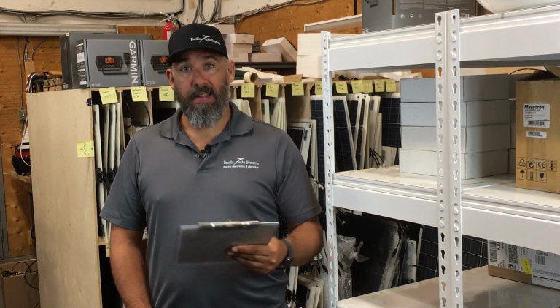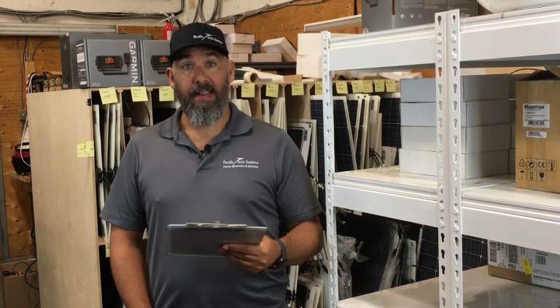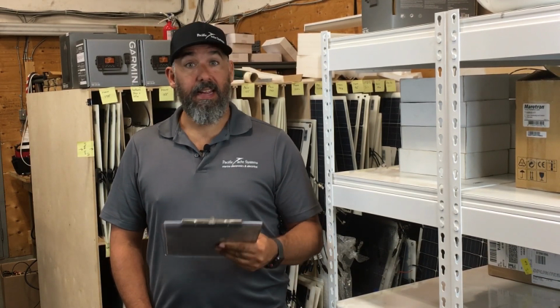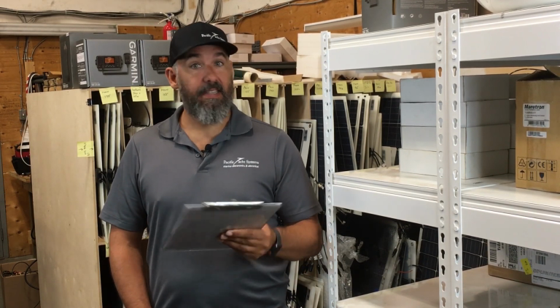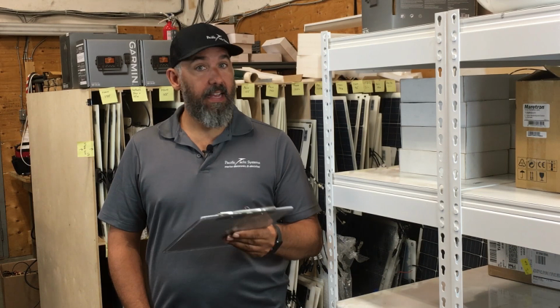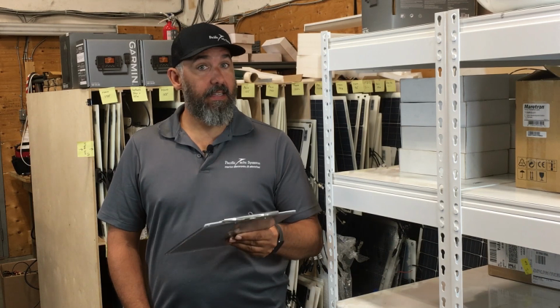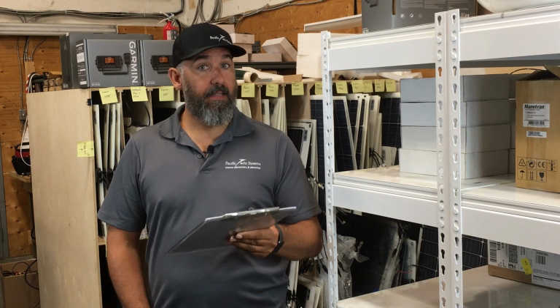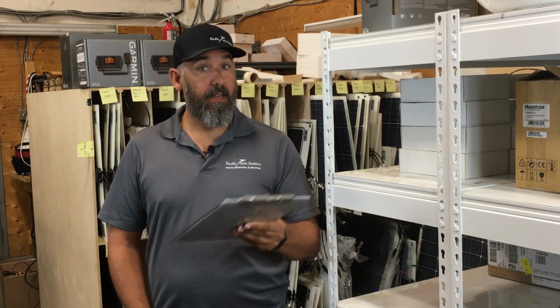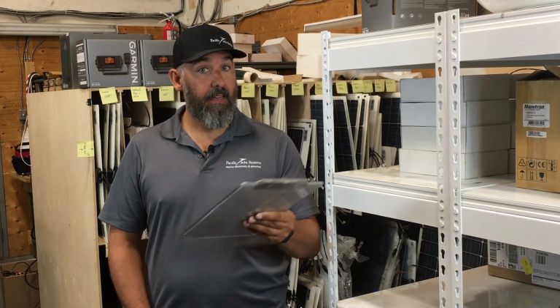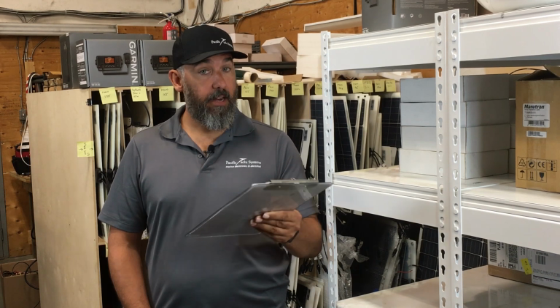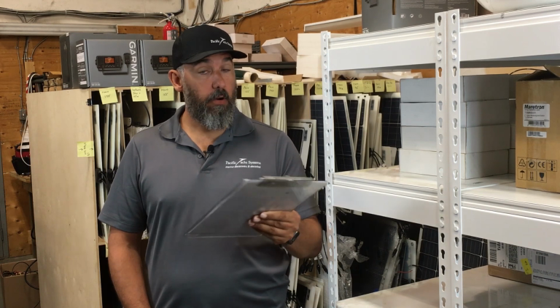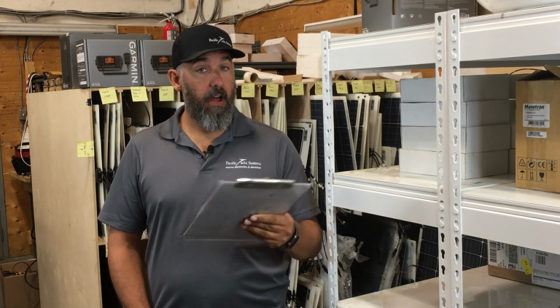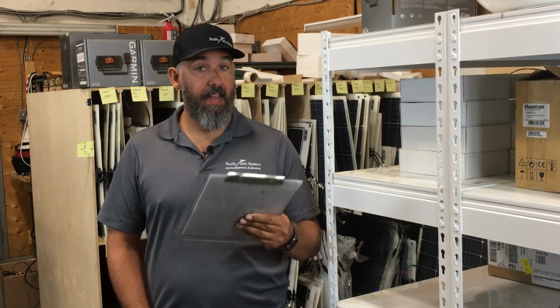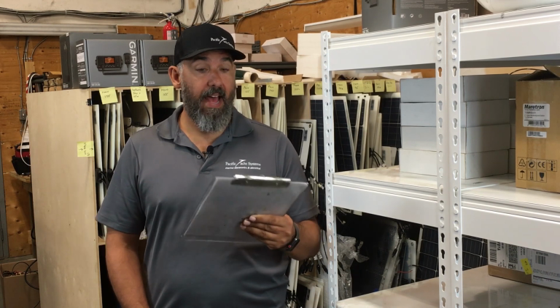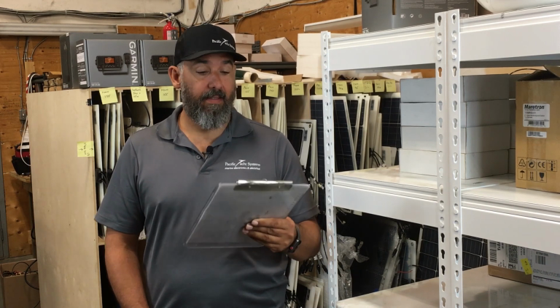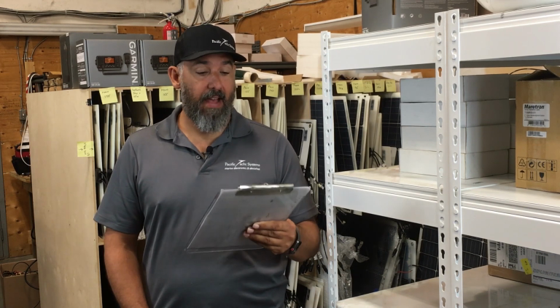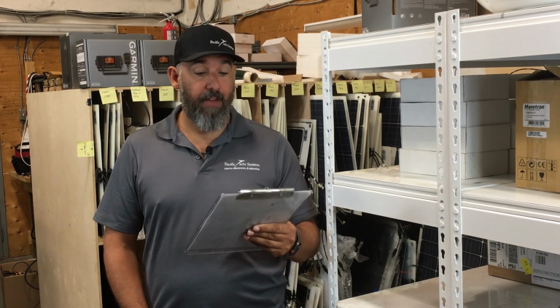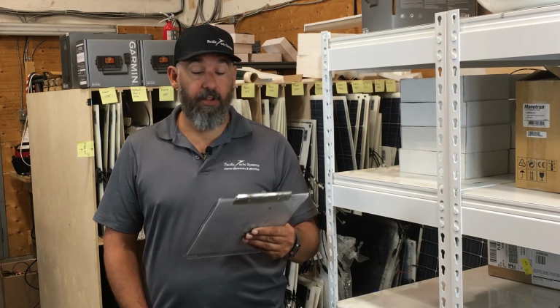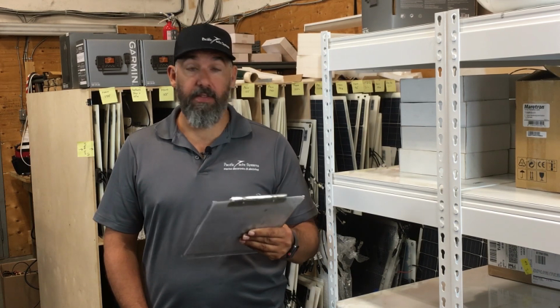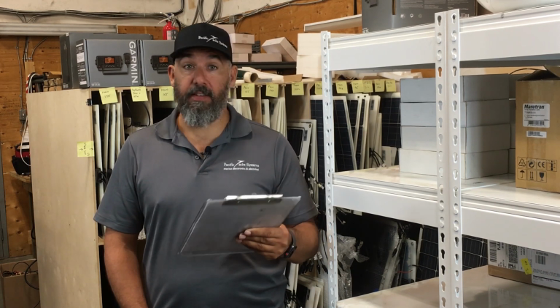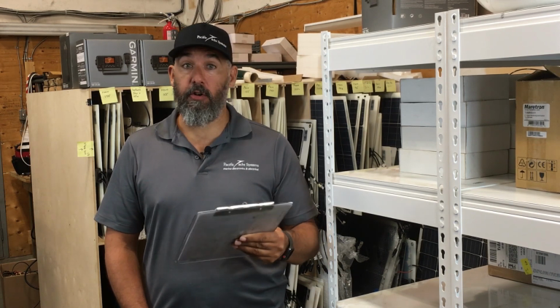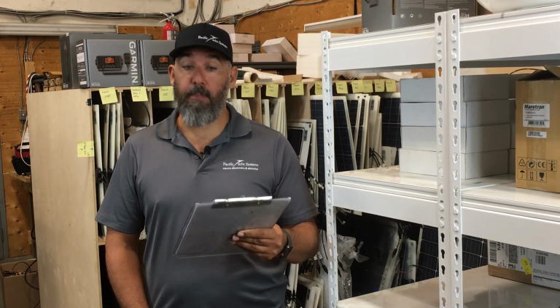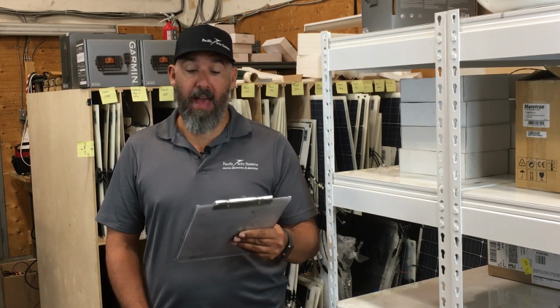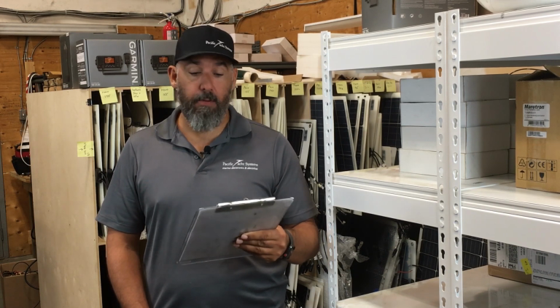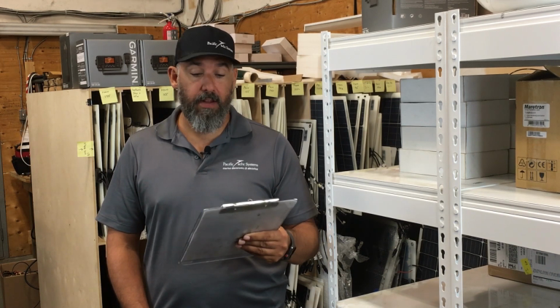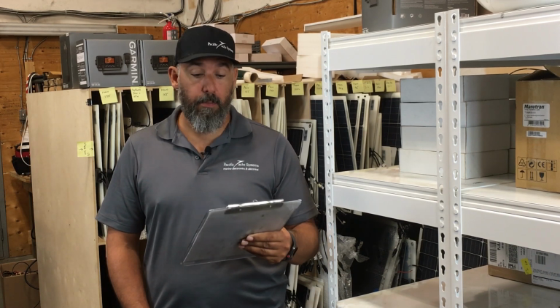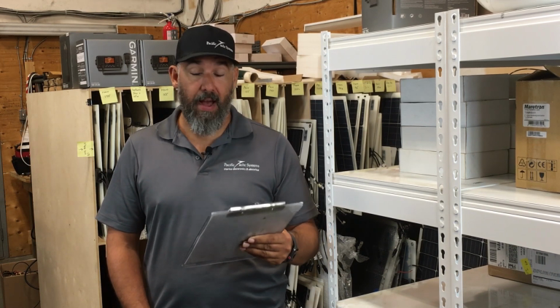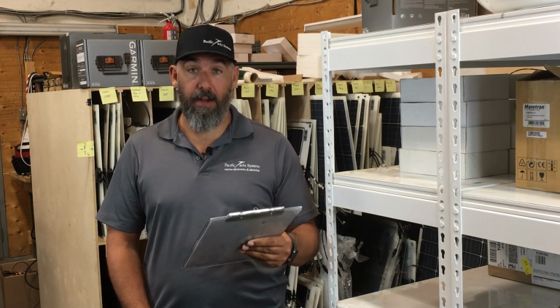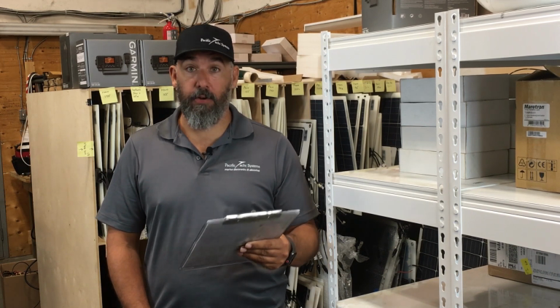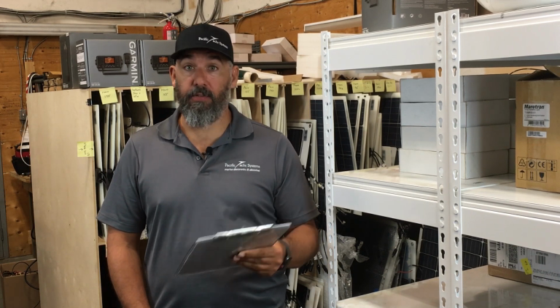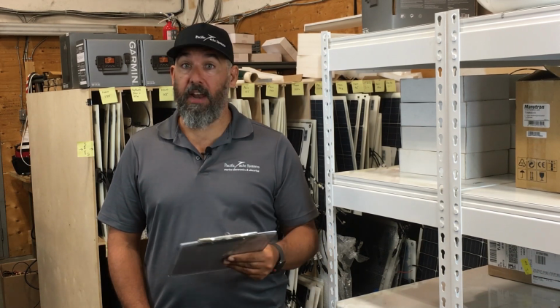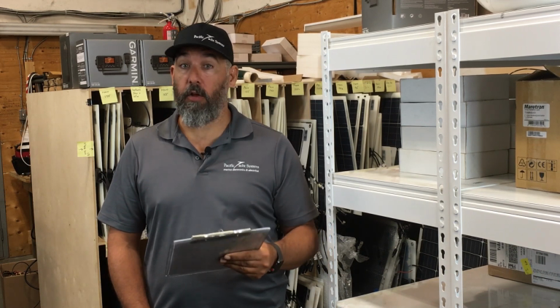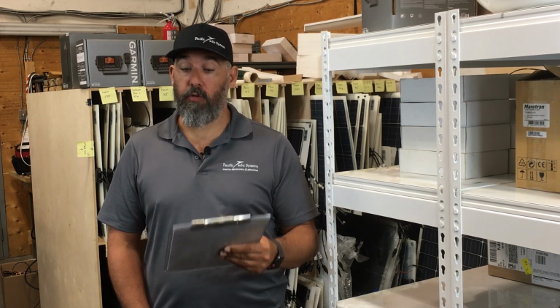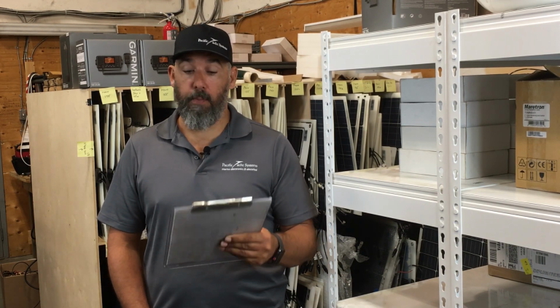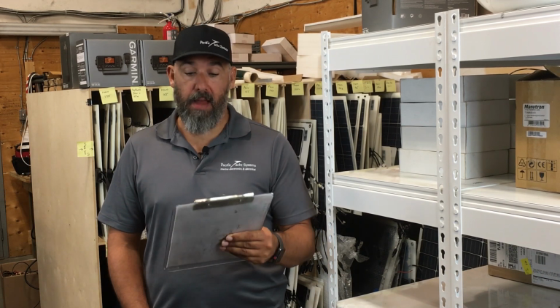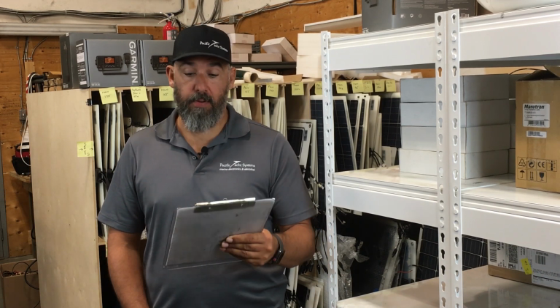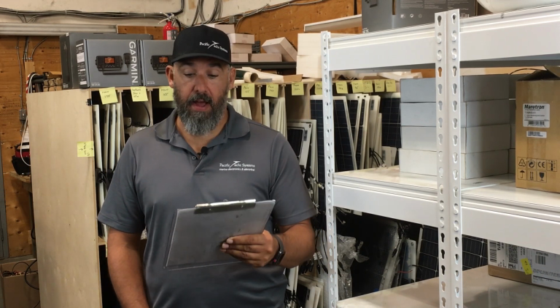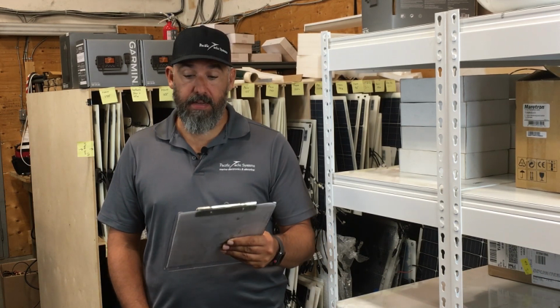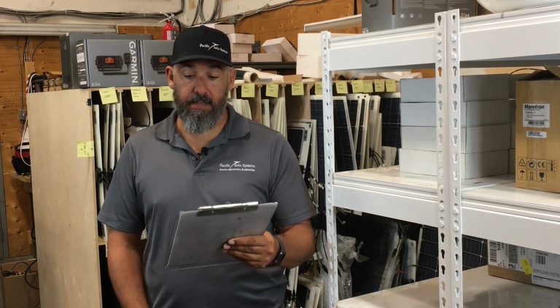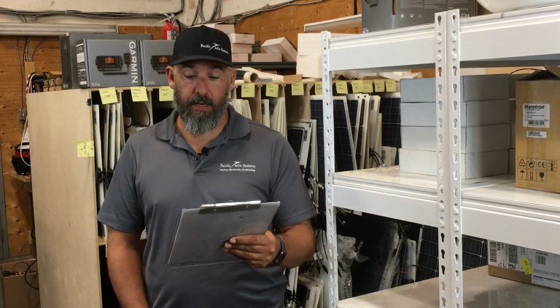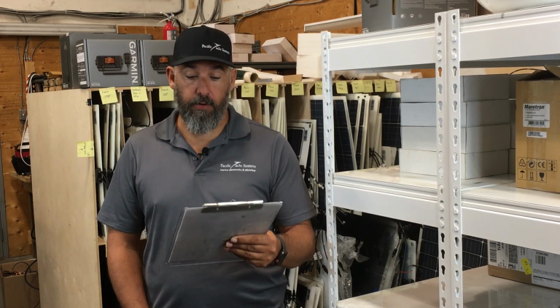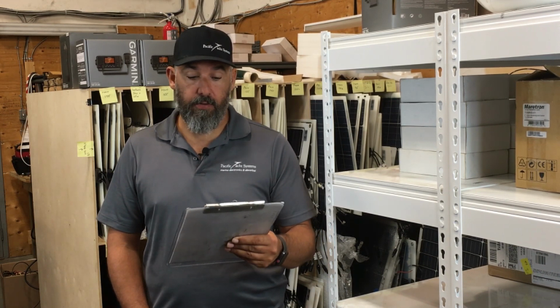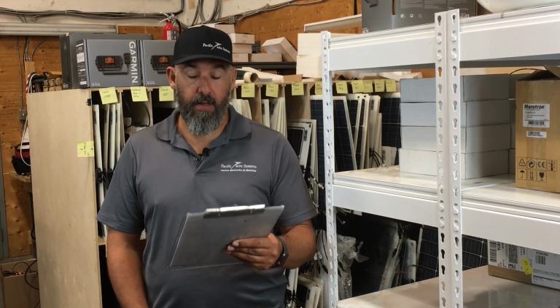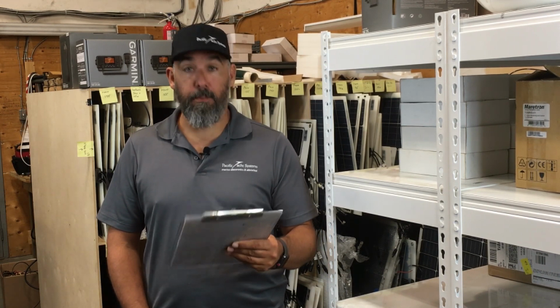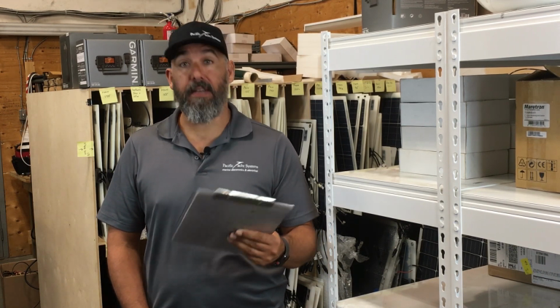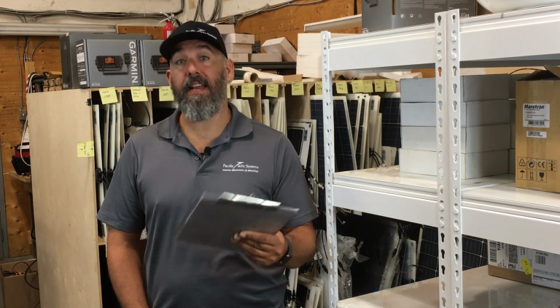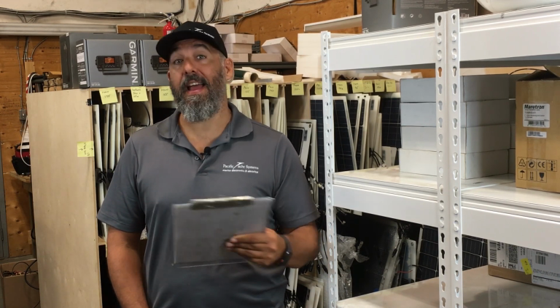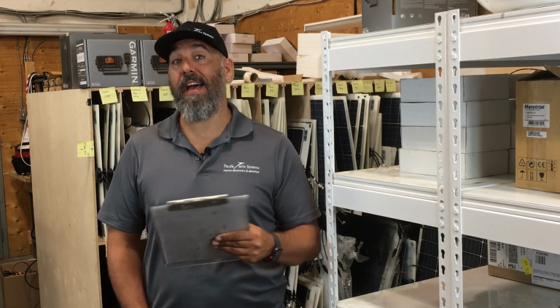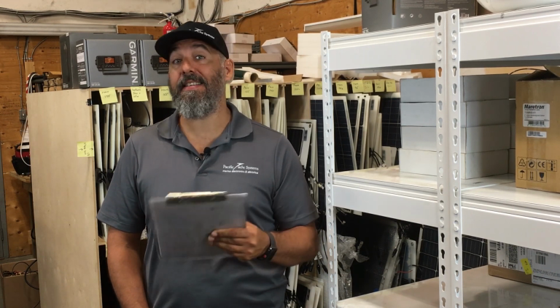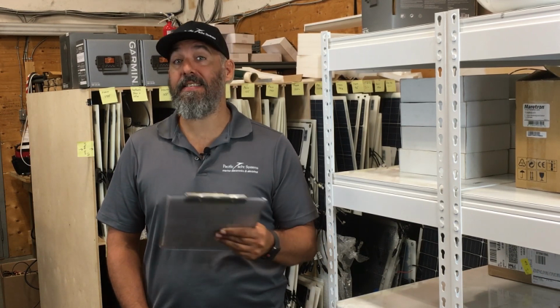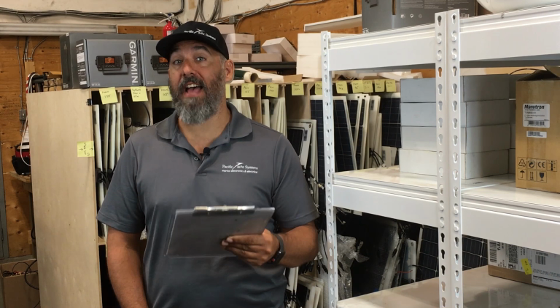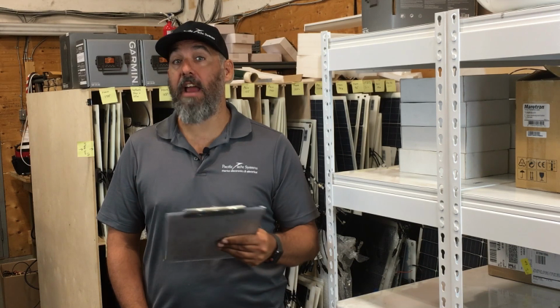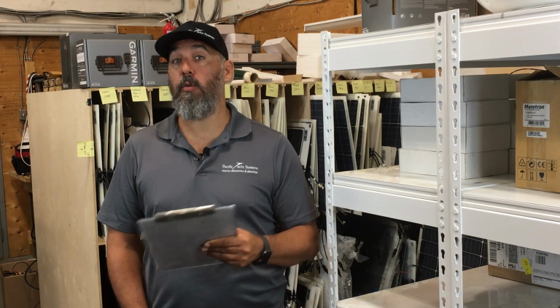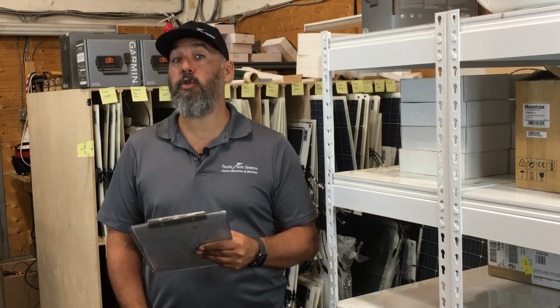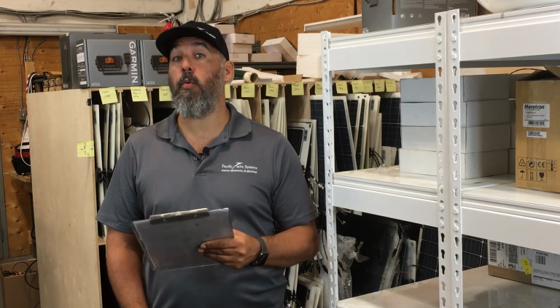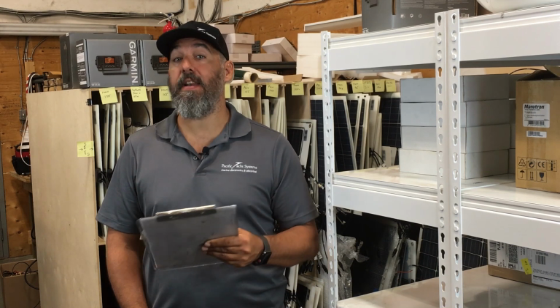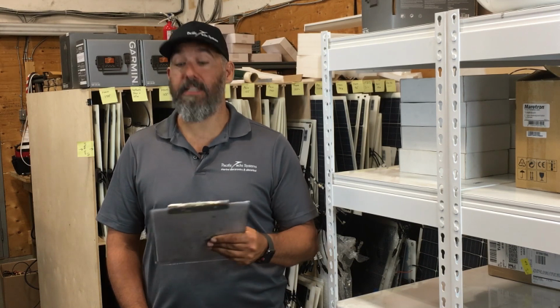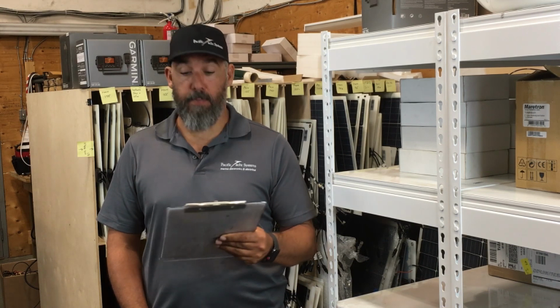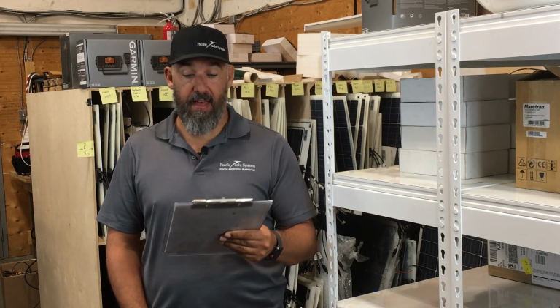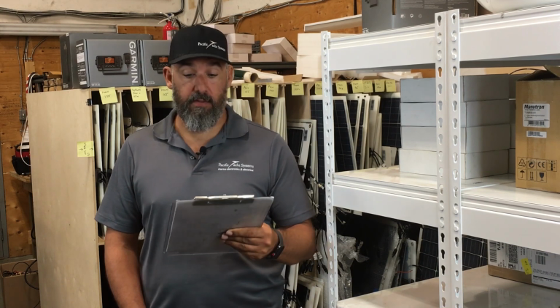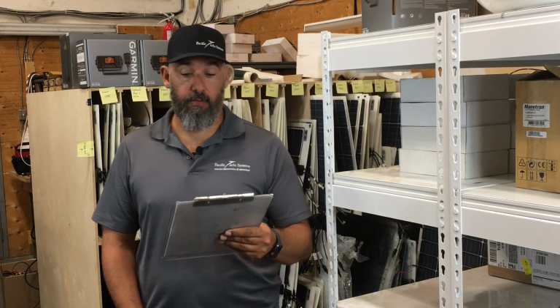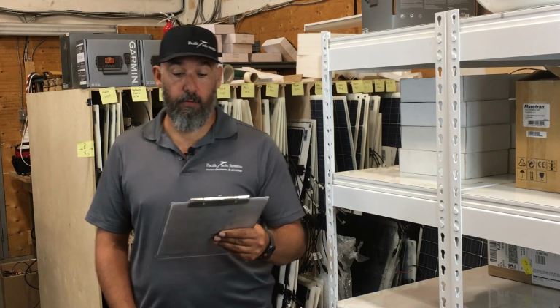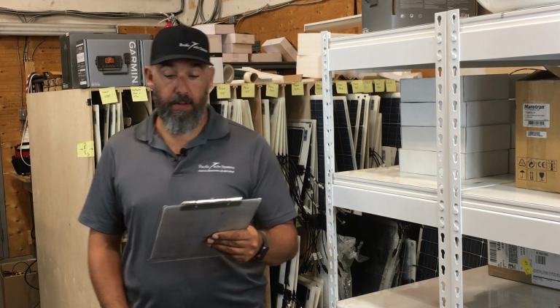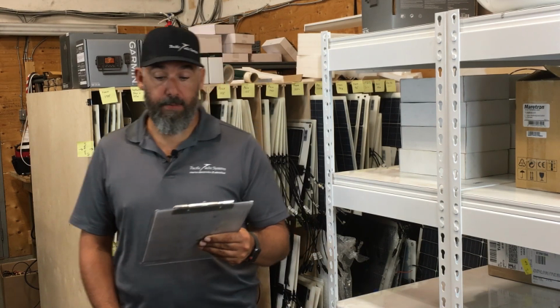He adds: I've considered battery combiners and also battery isolators, but cannot decide which one is best for me.